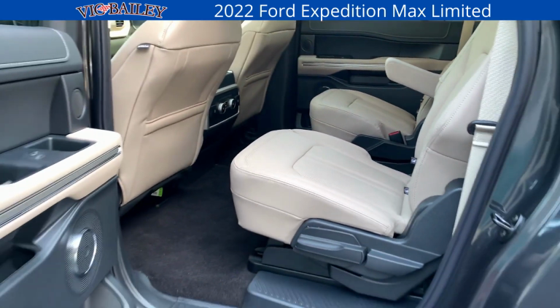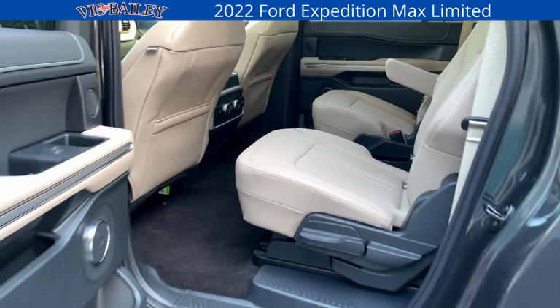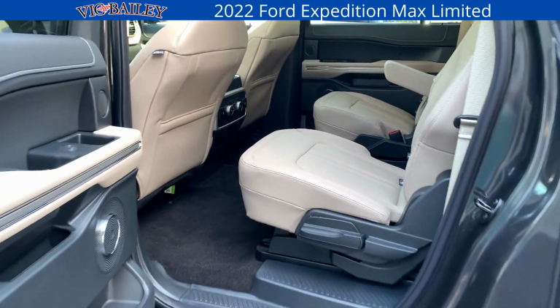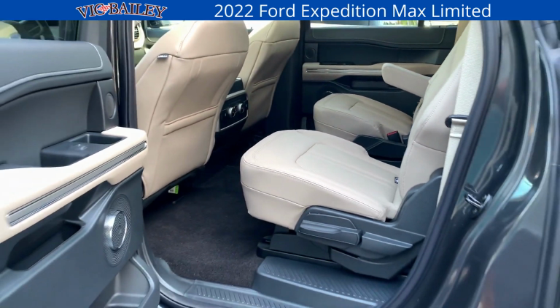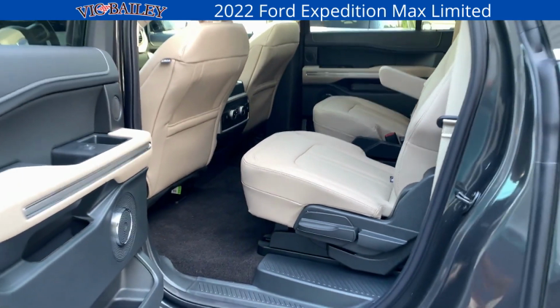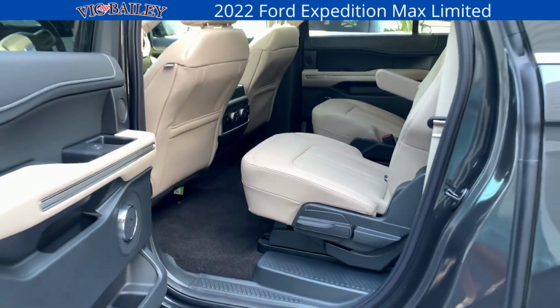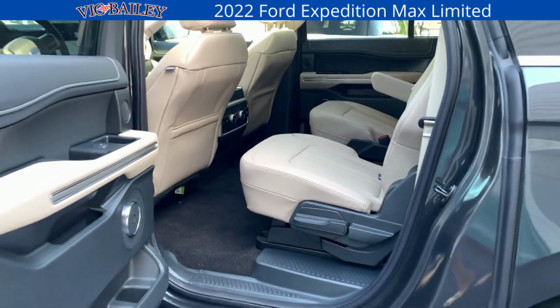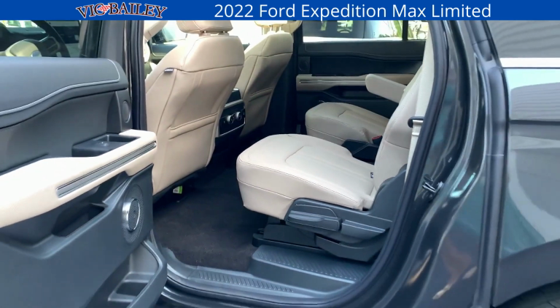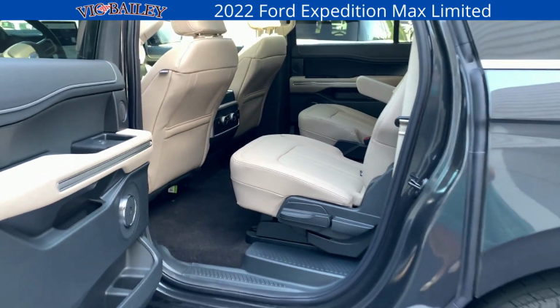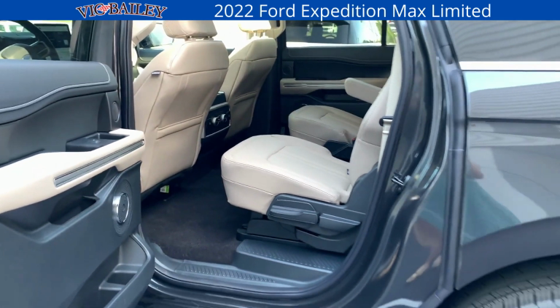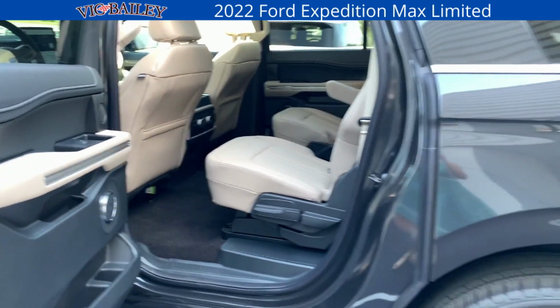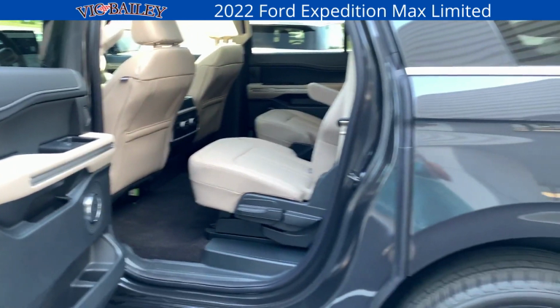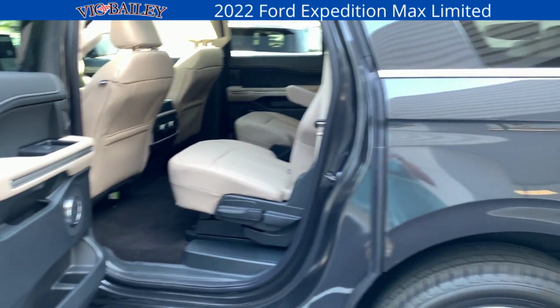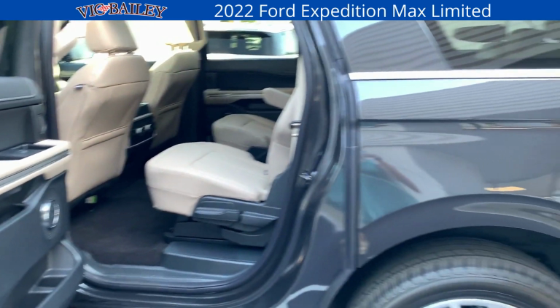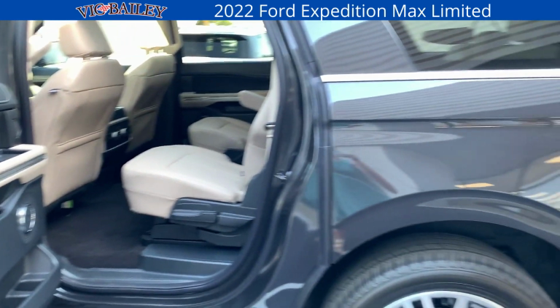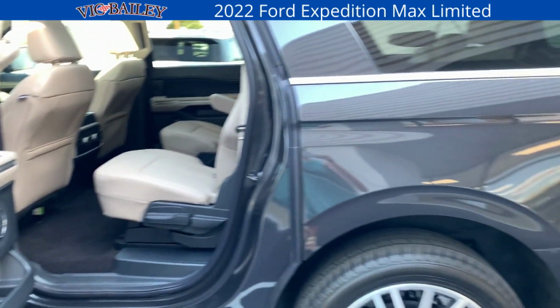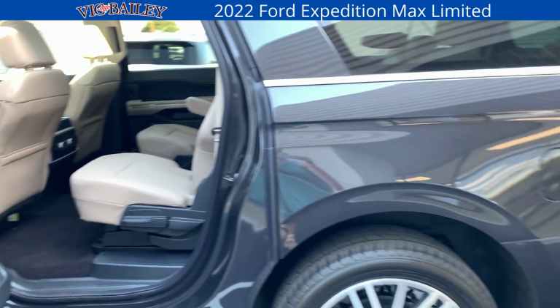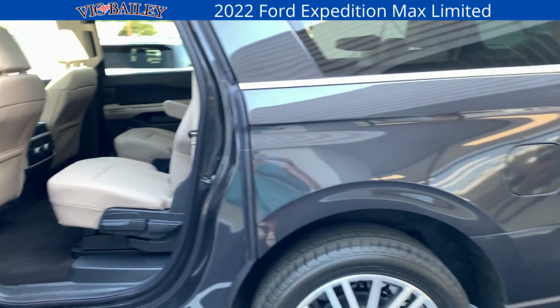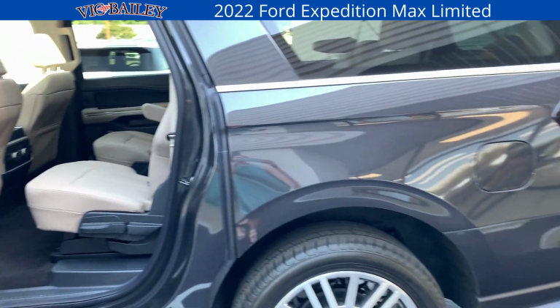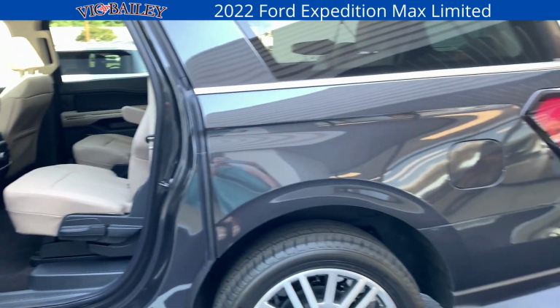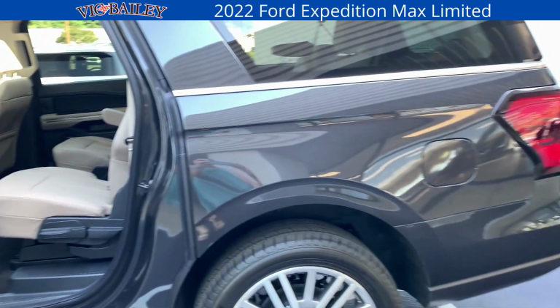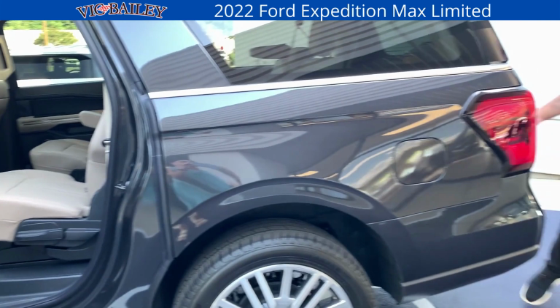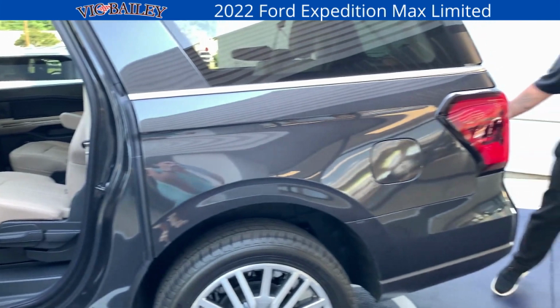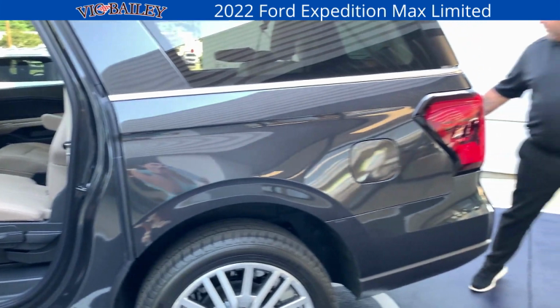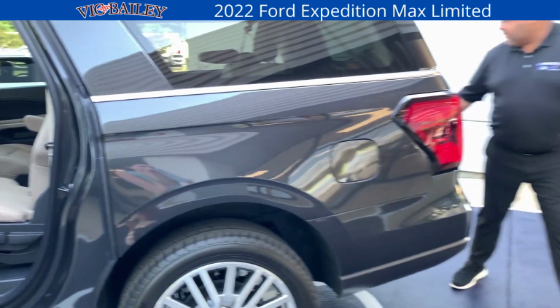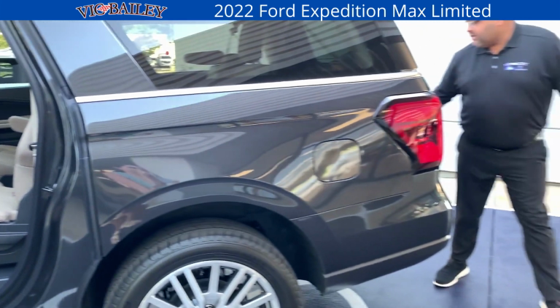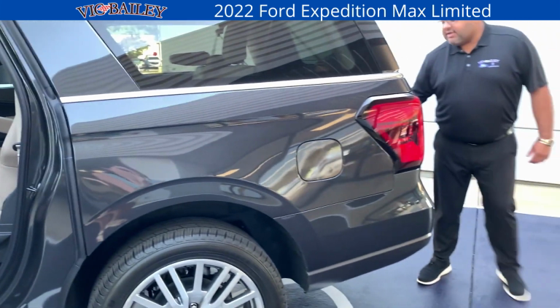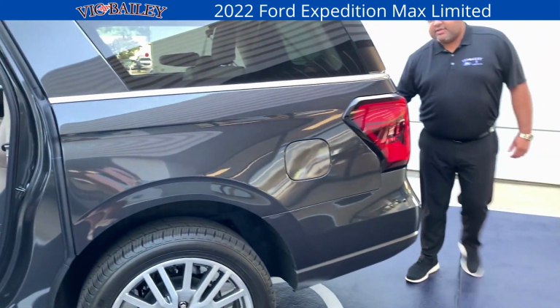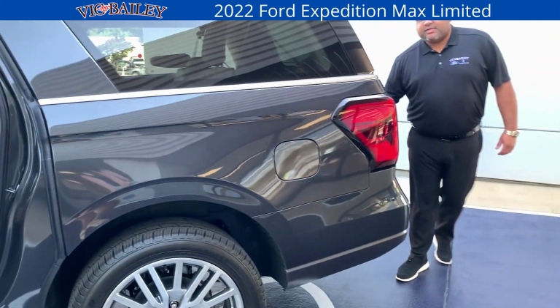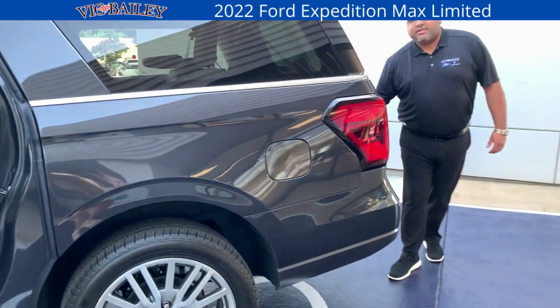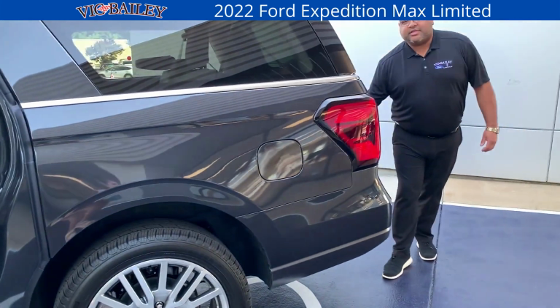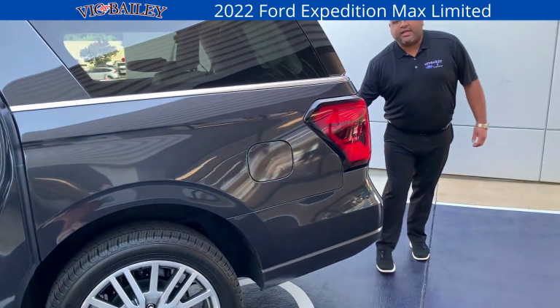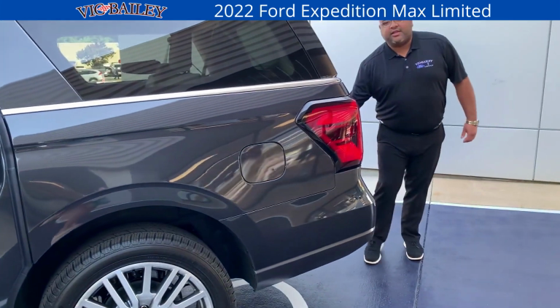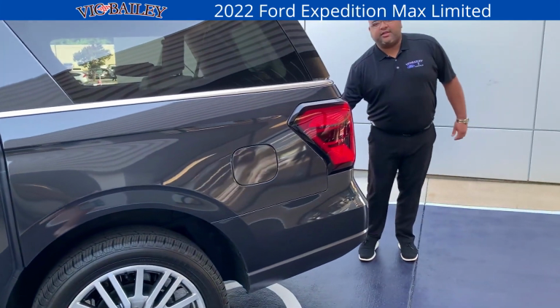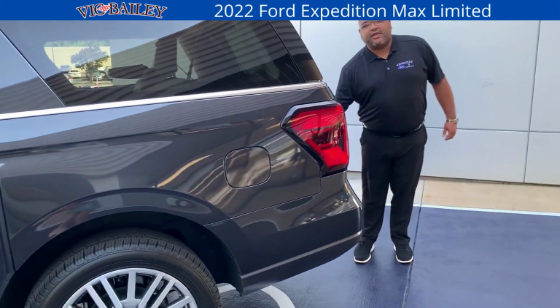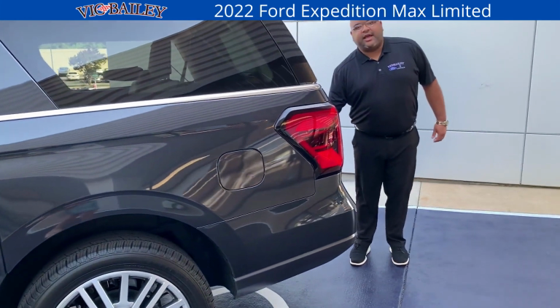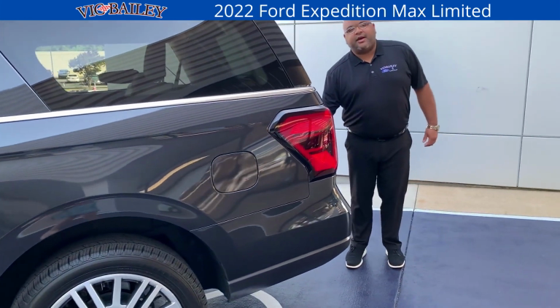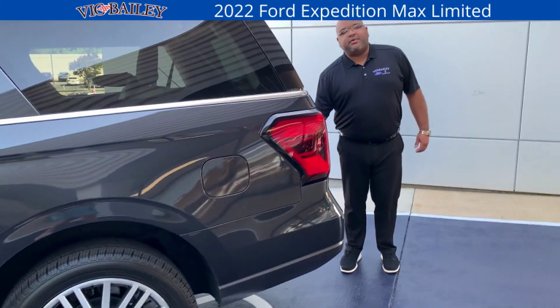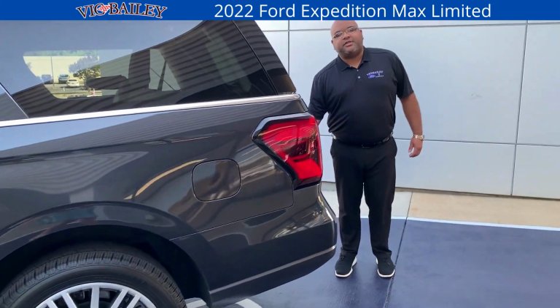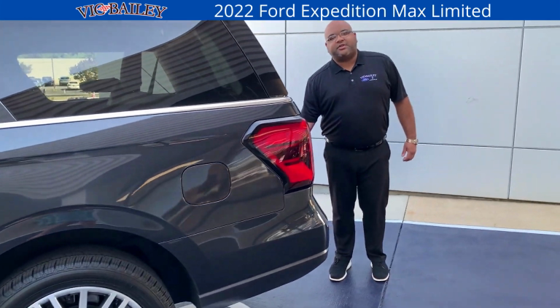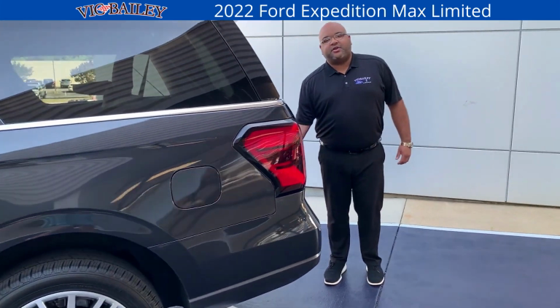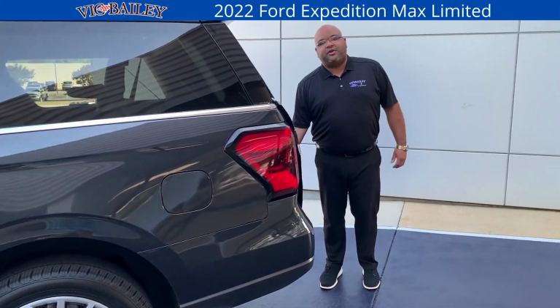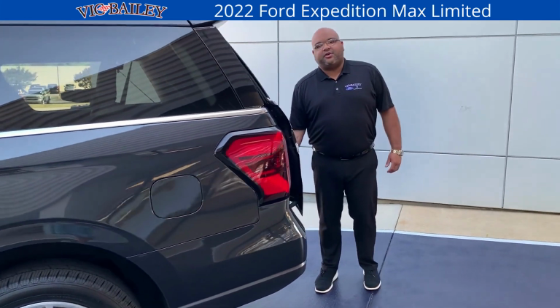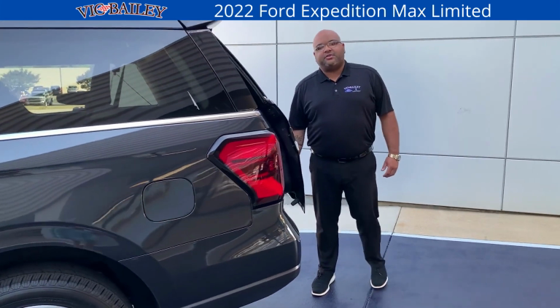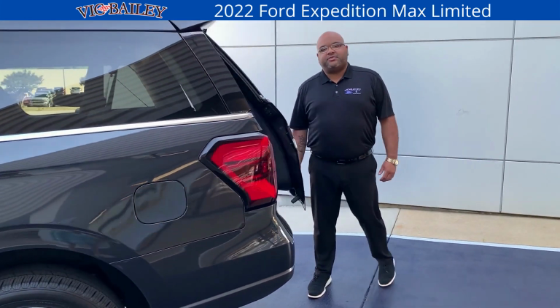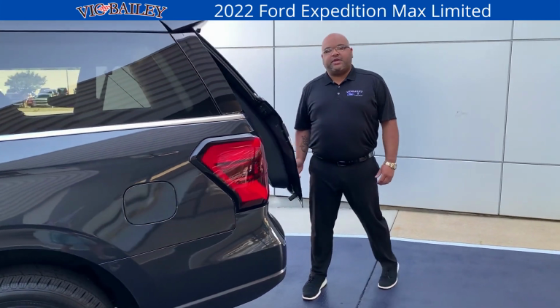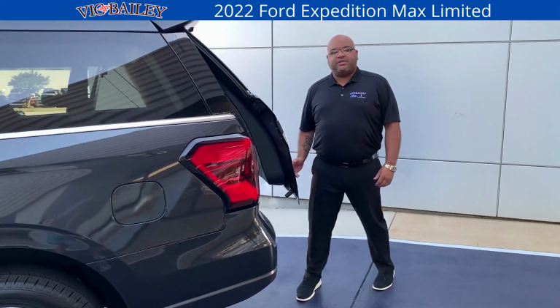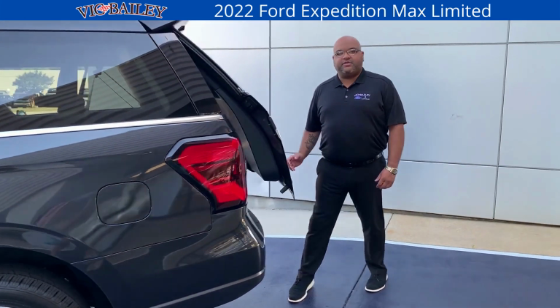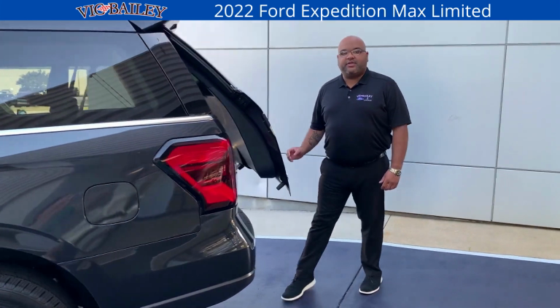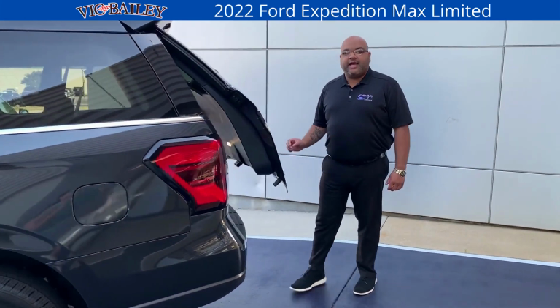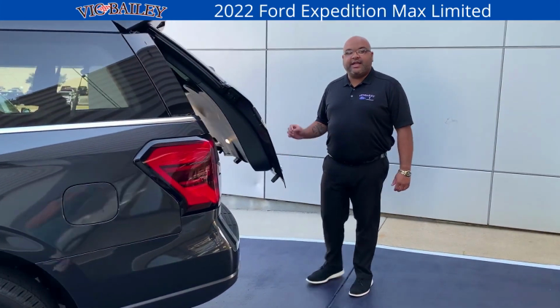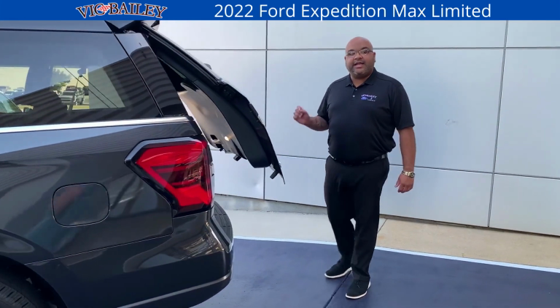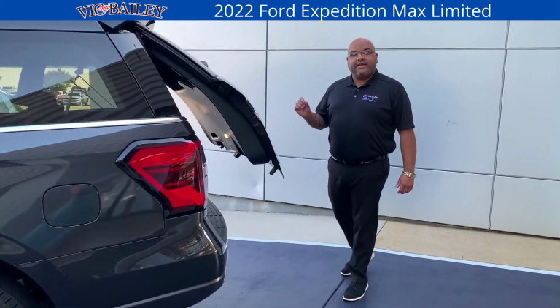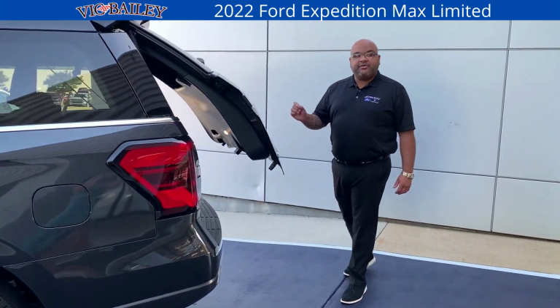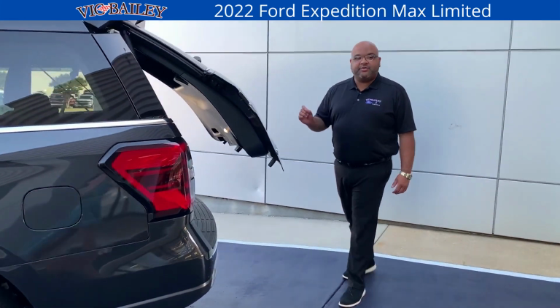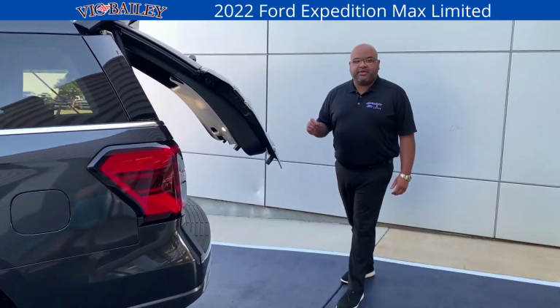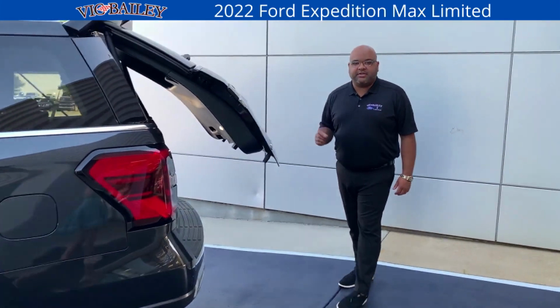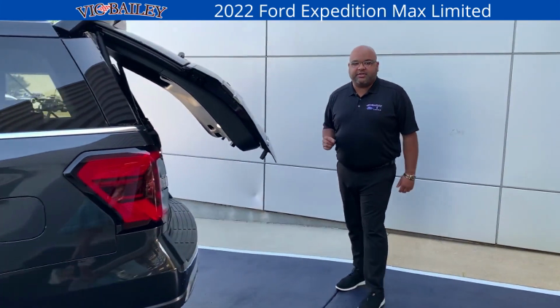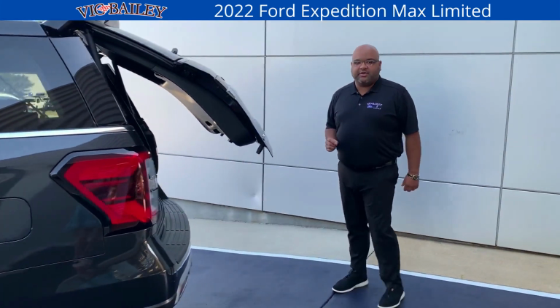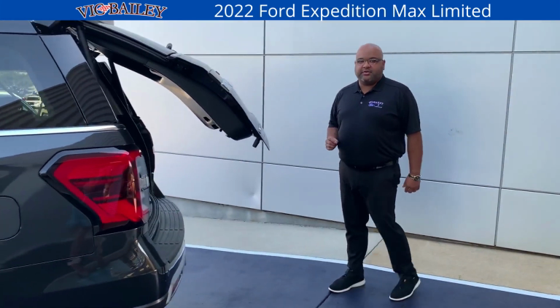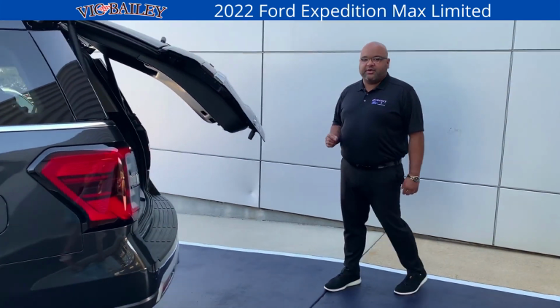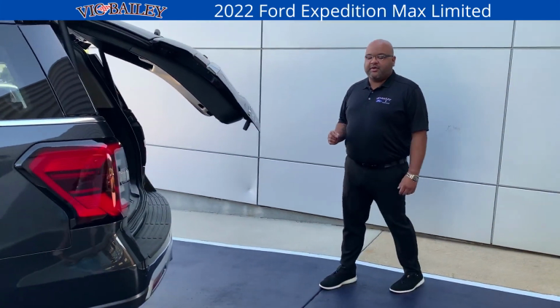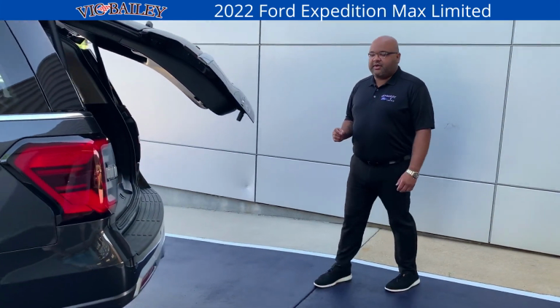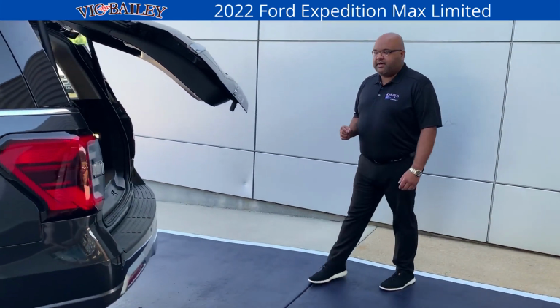Since this is the Max, take a look at how much cargo space you've got even with the third row up.